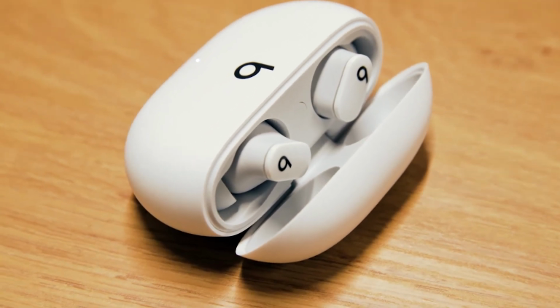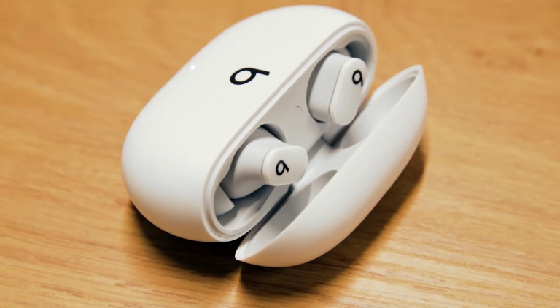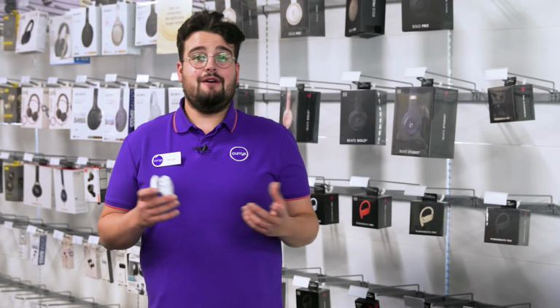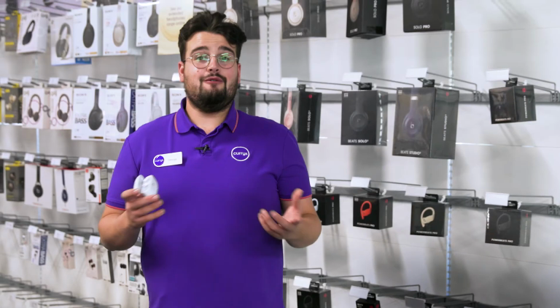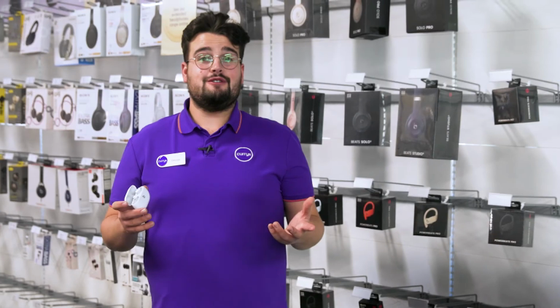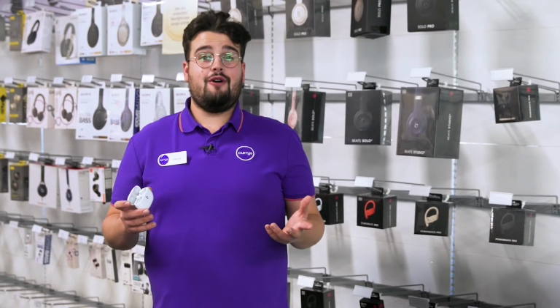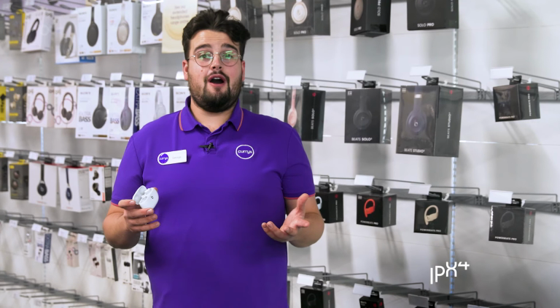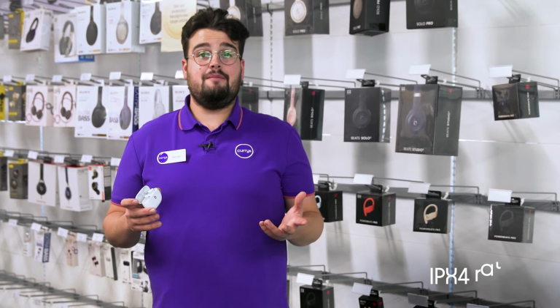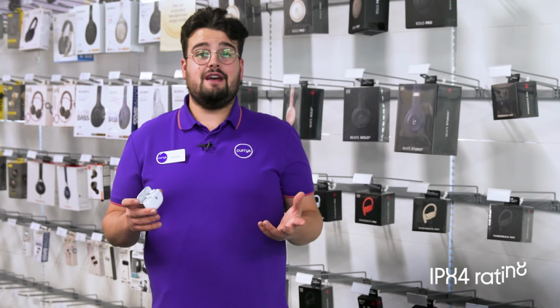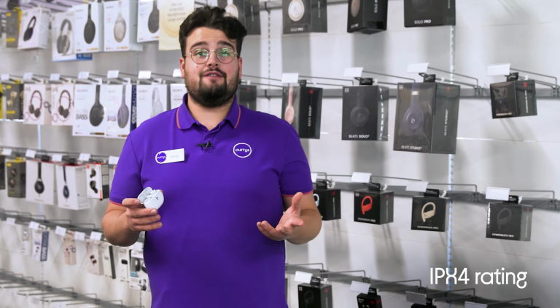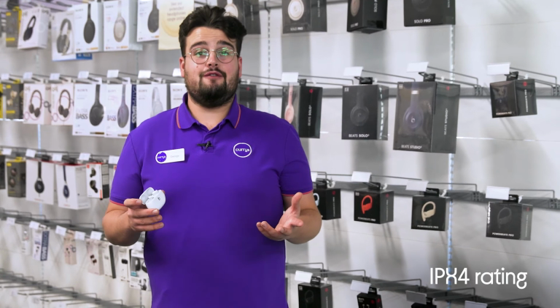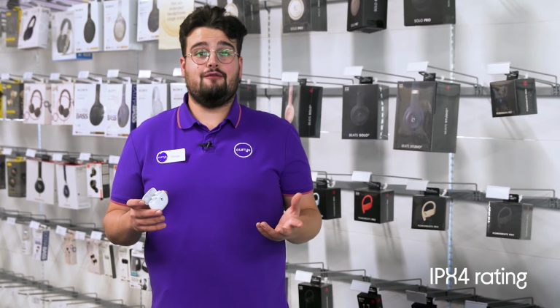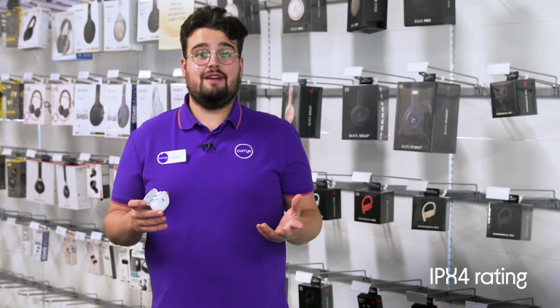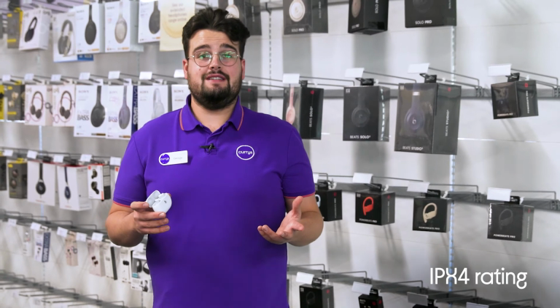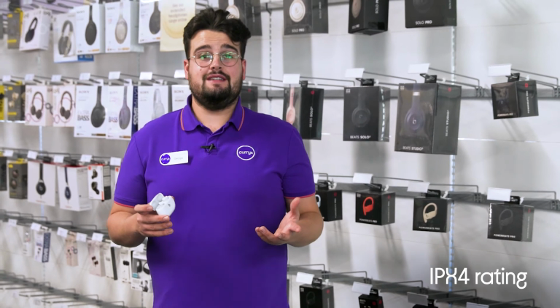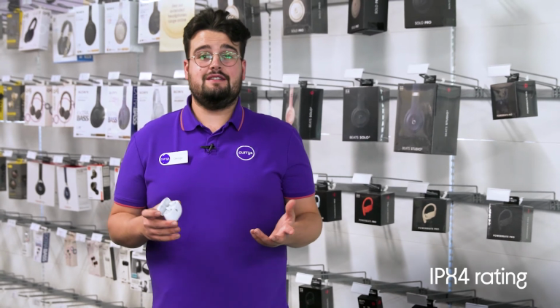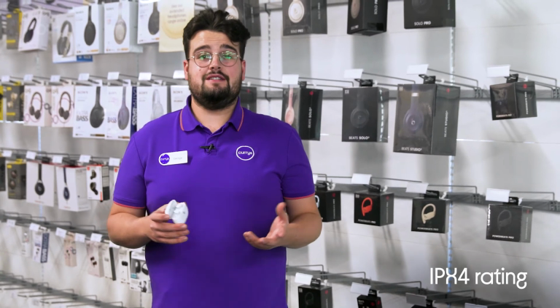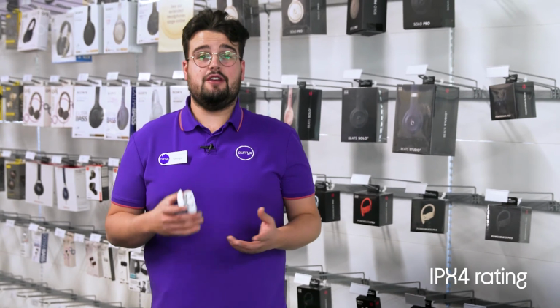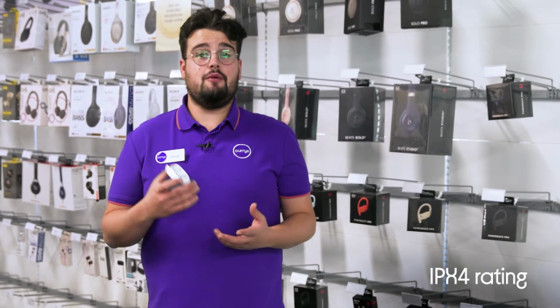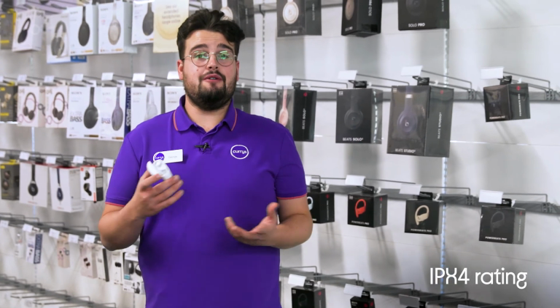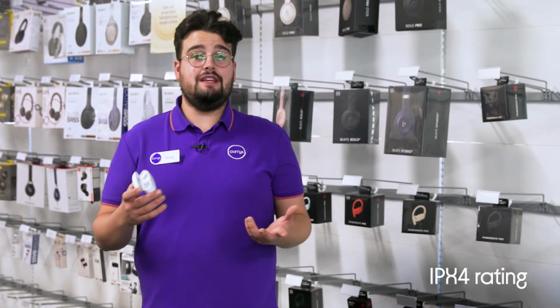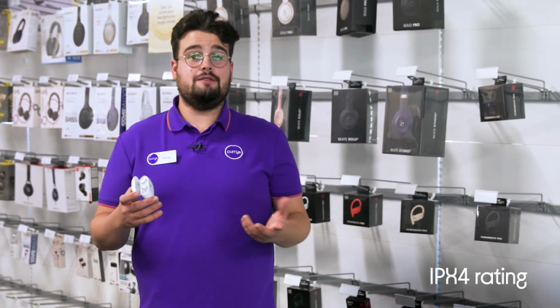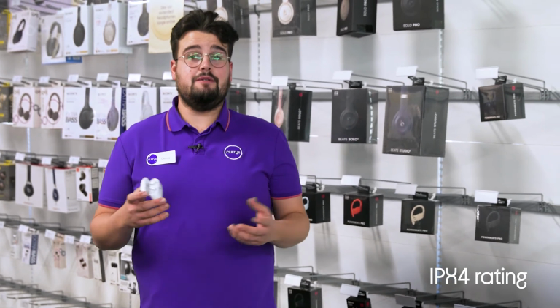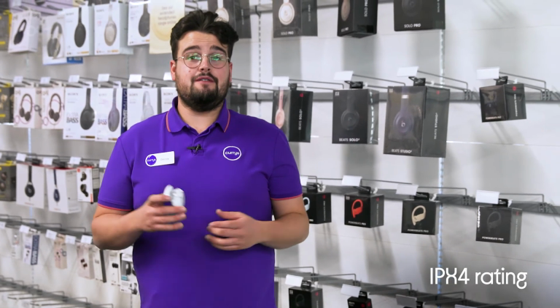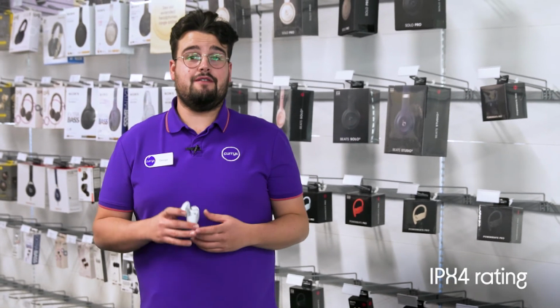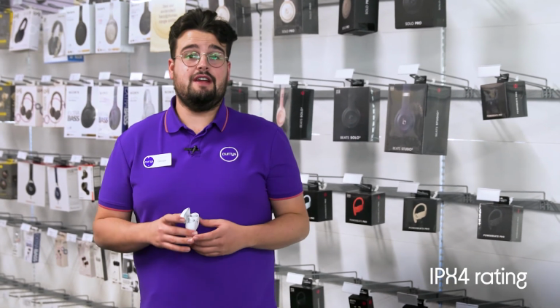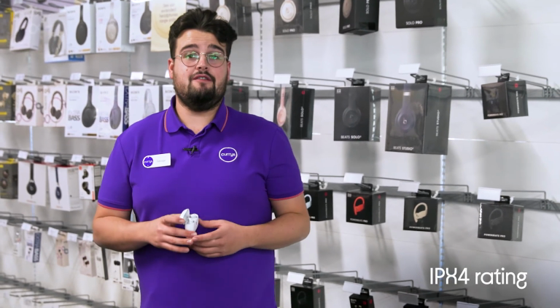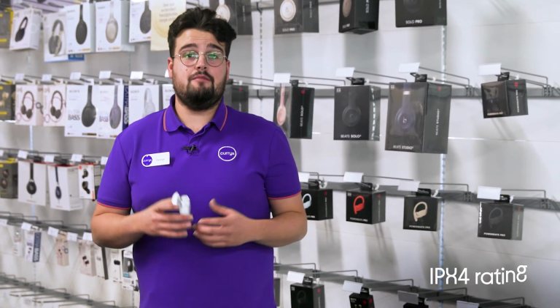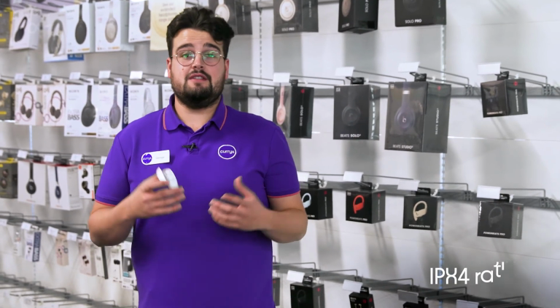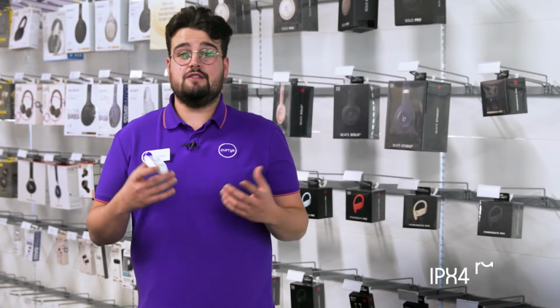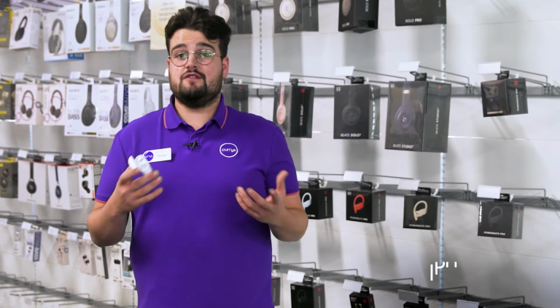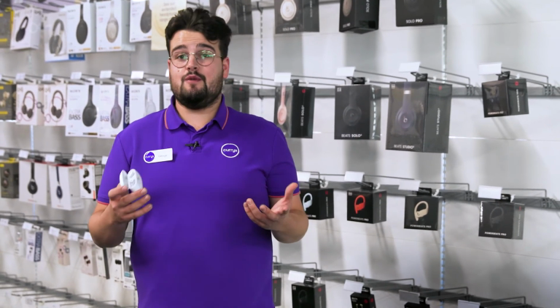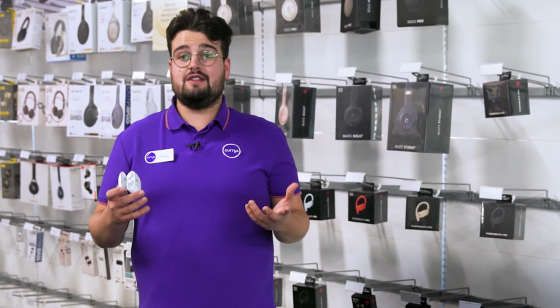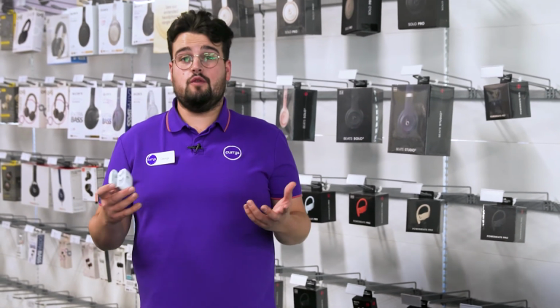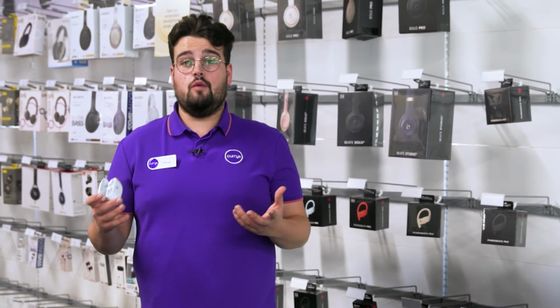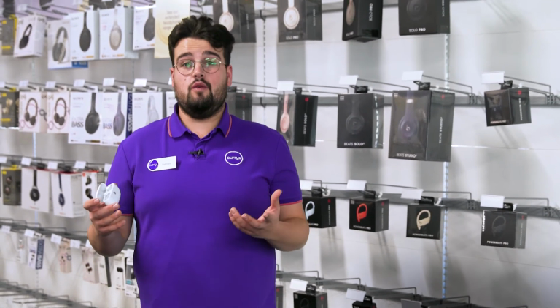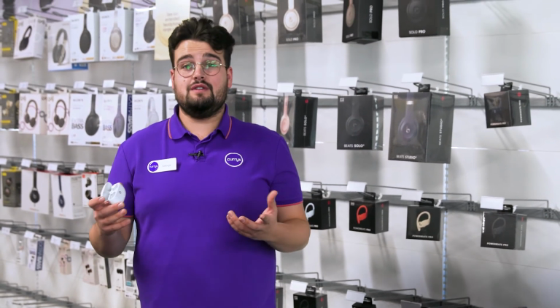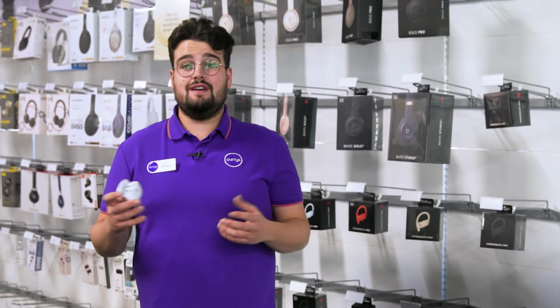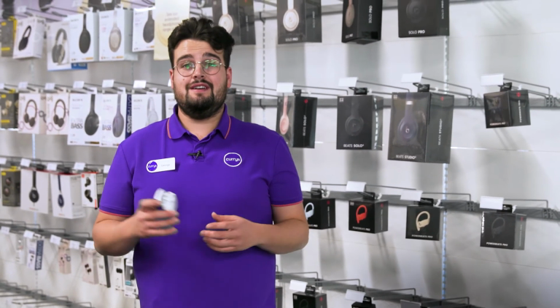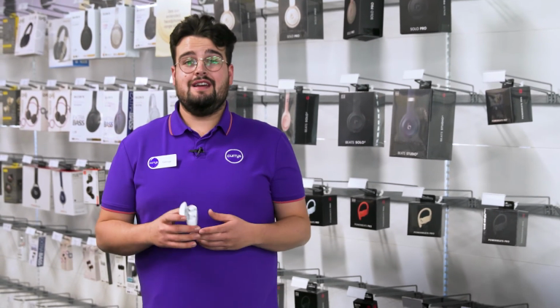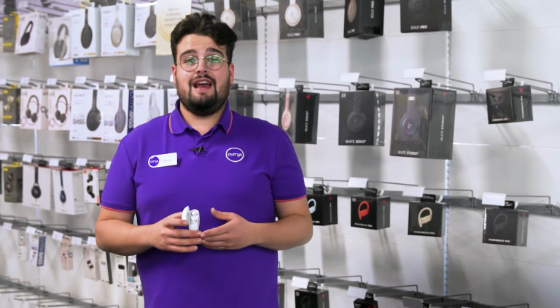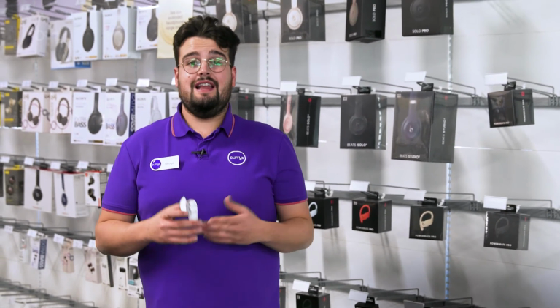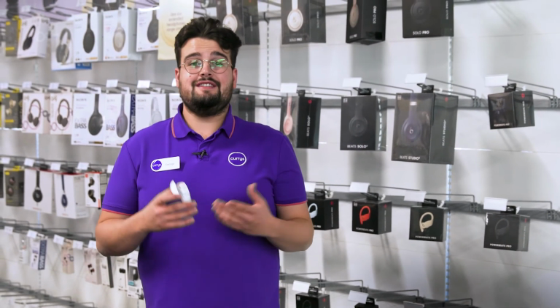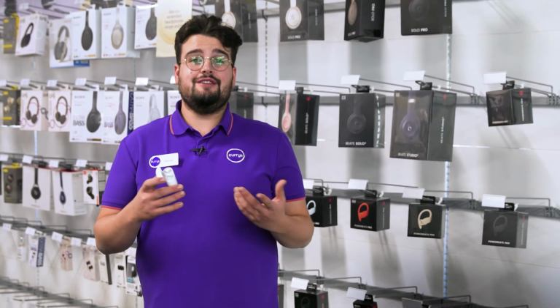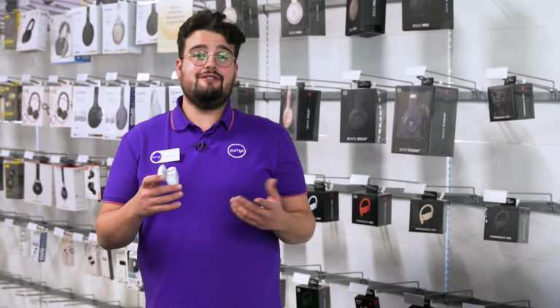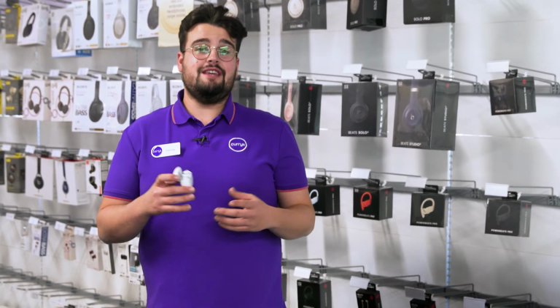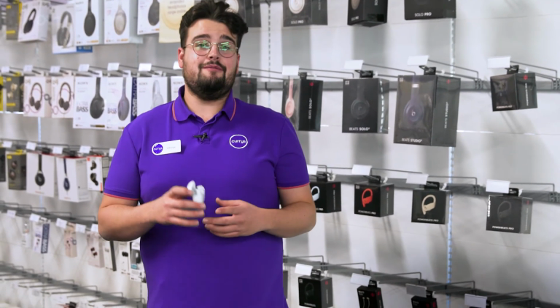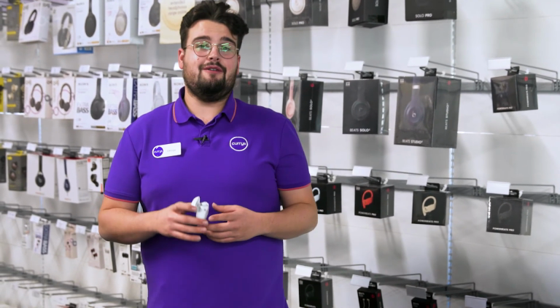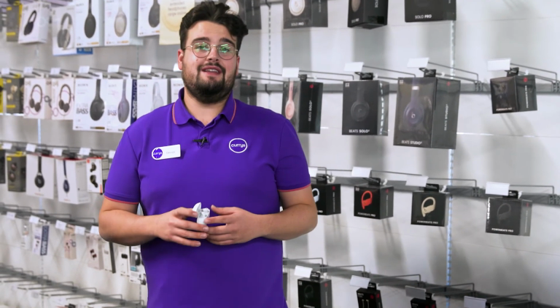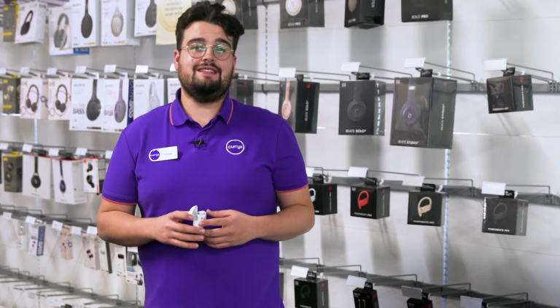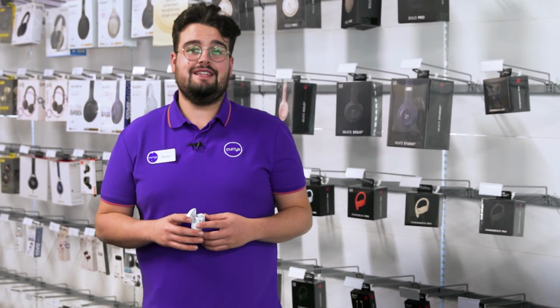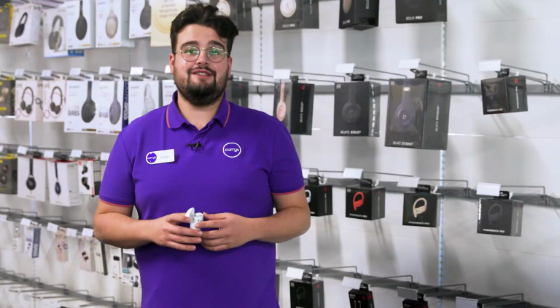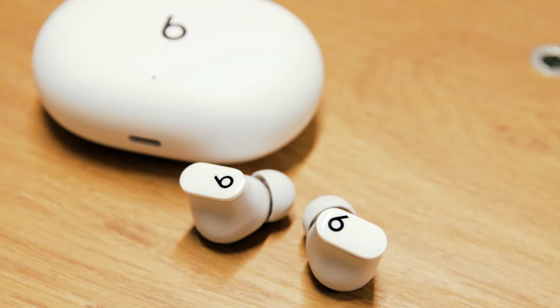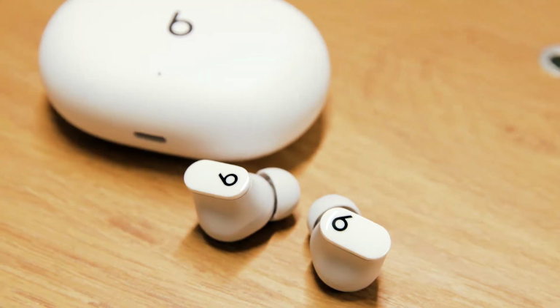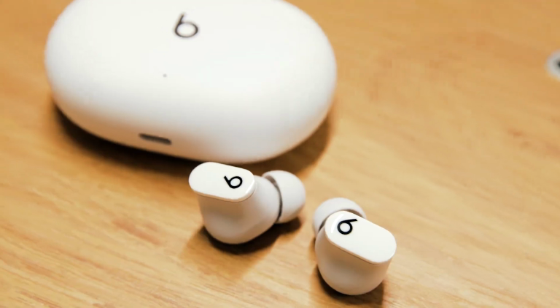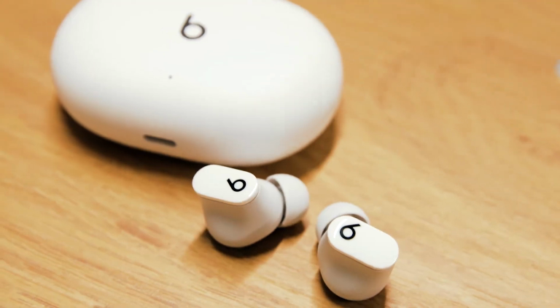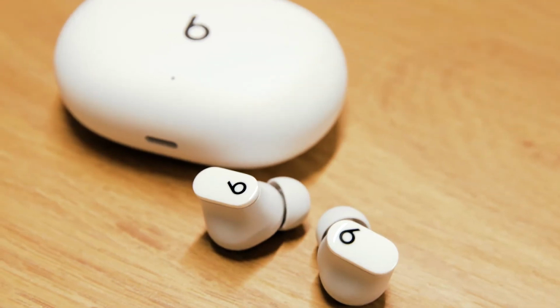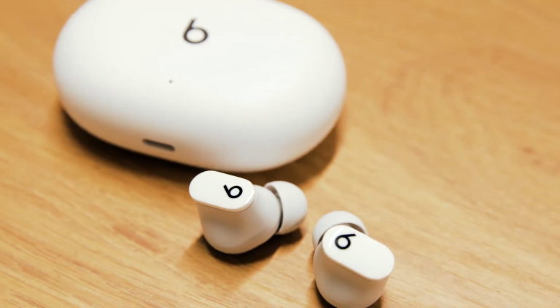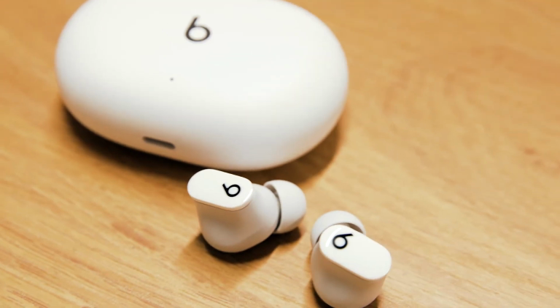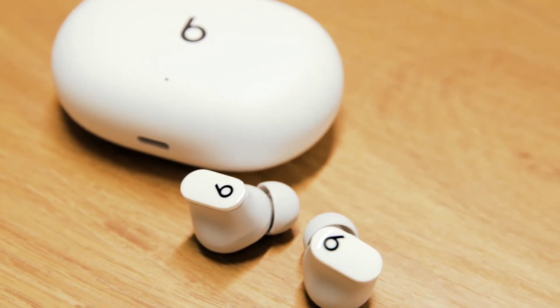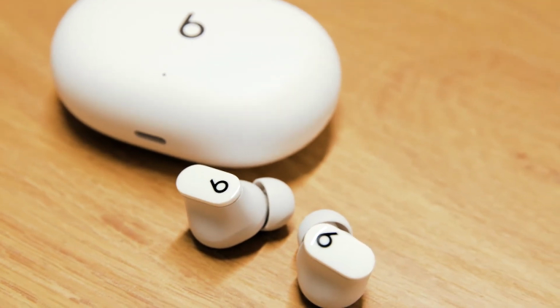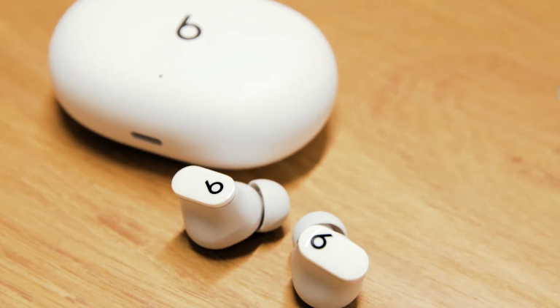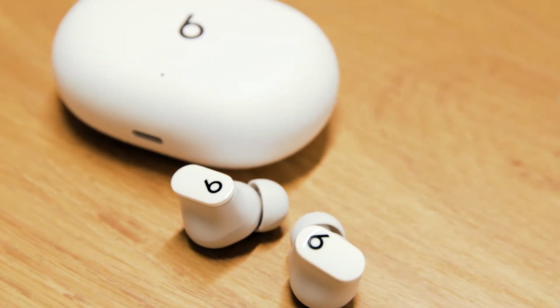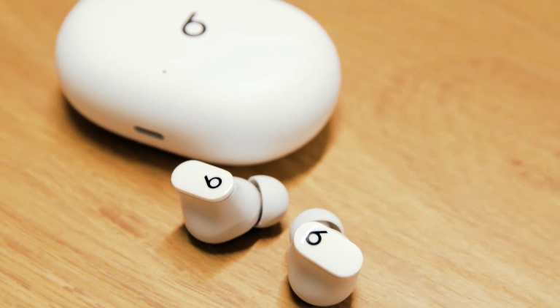They're also IPX4 rated so you won't need to be afraid of a bit of sweat or water, letting you keep on listening during your workout or run.